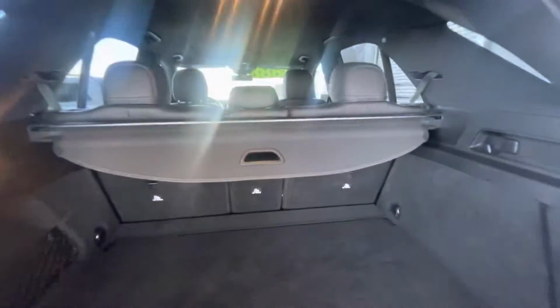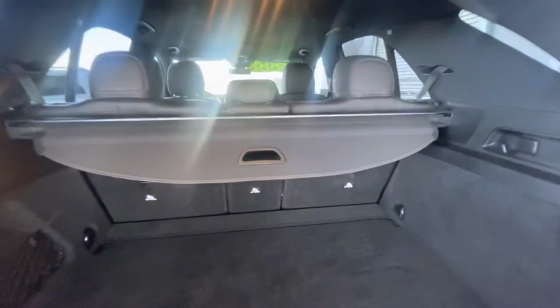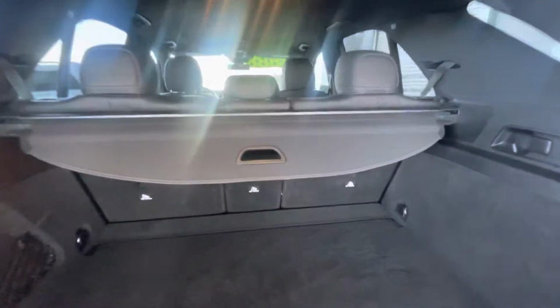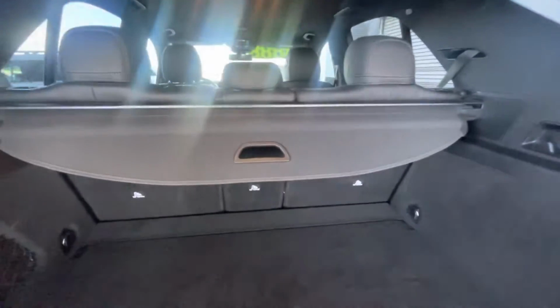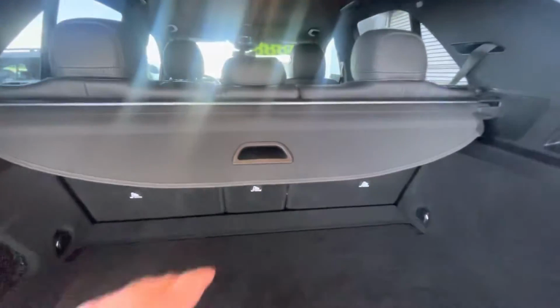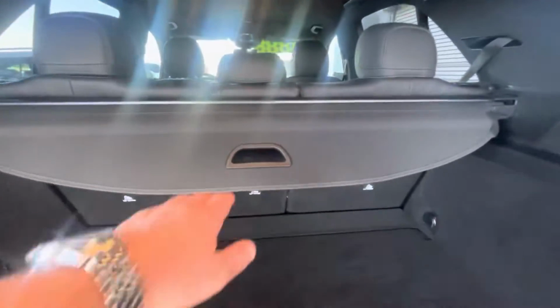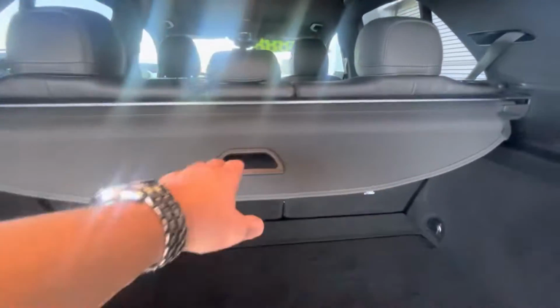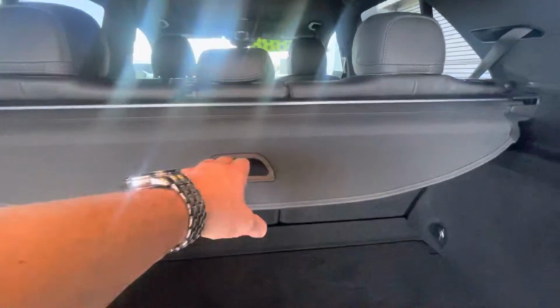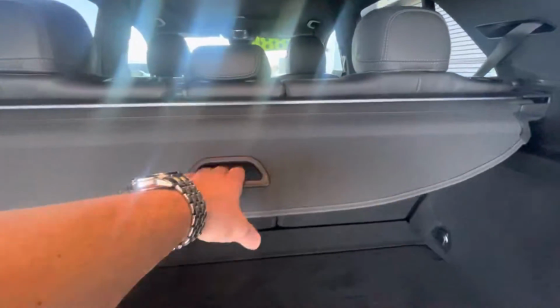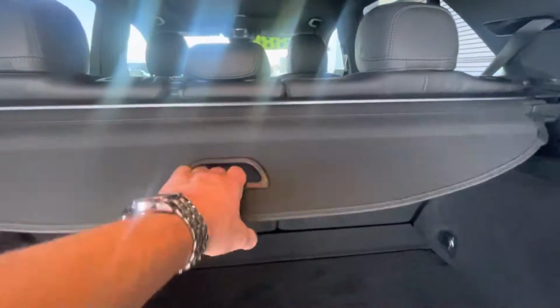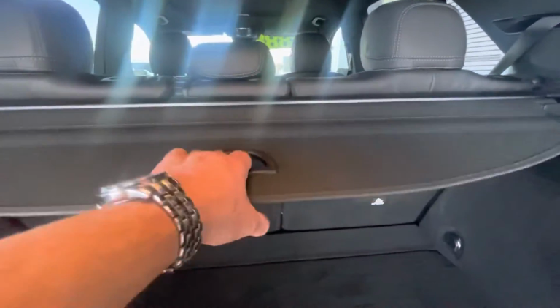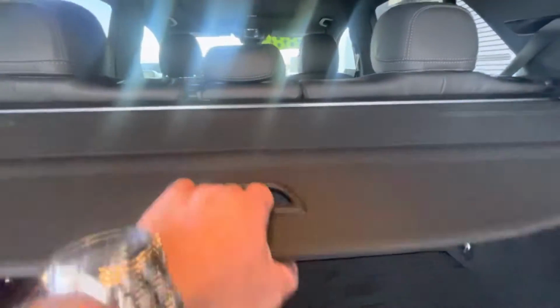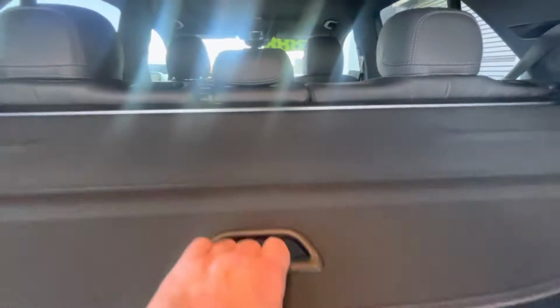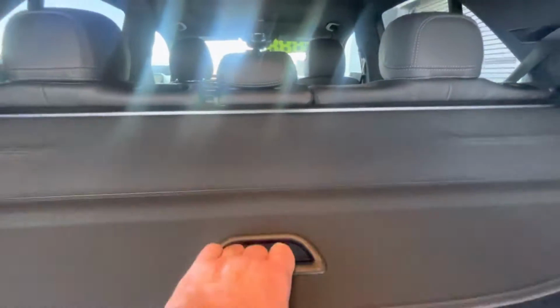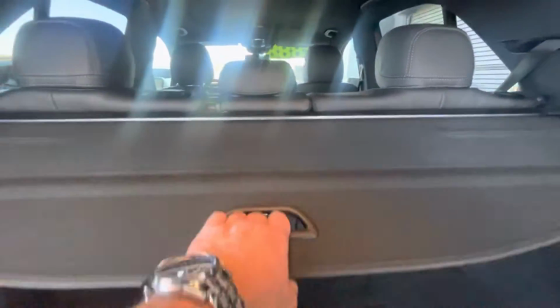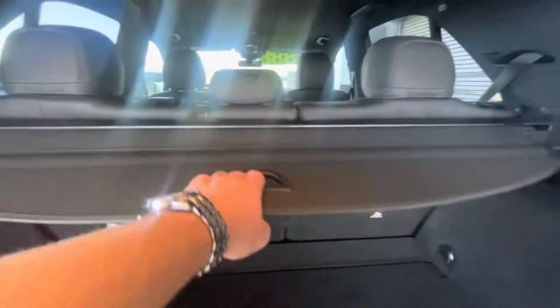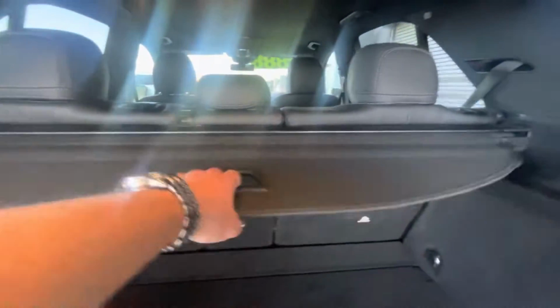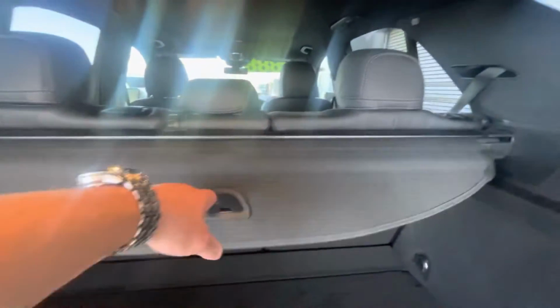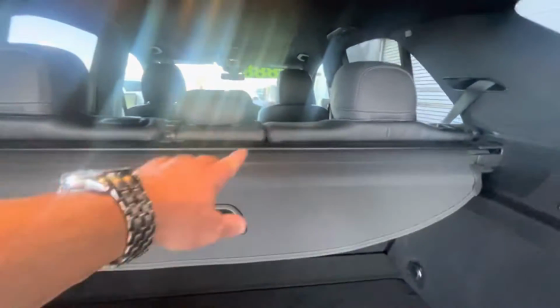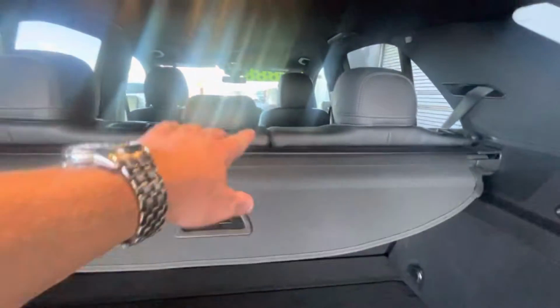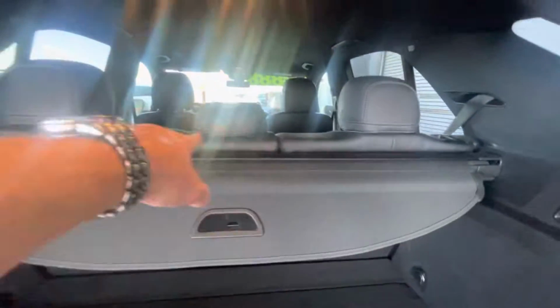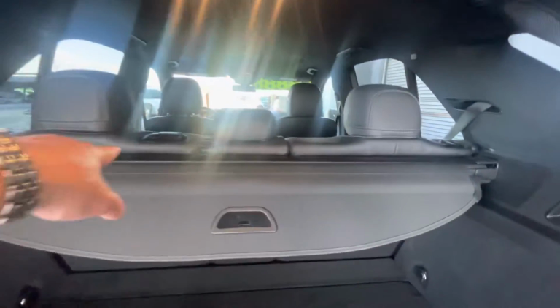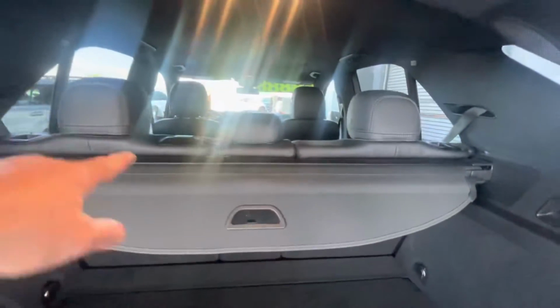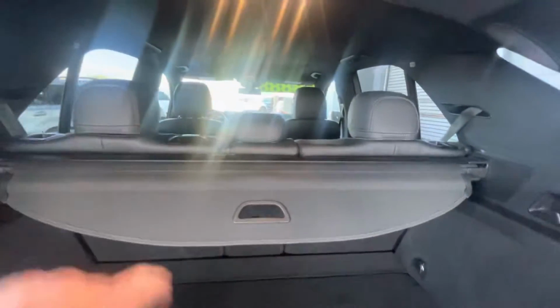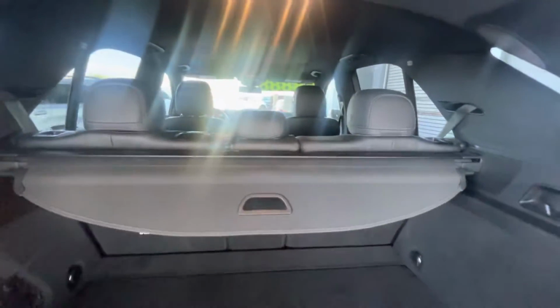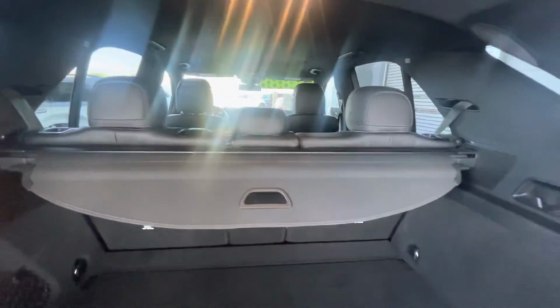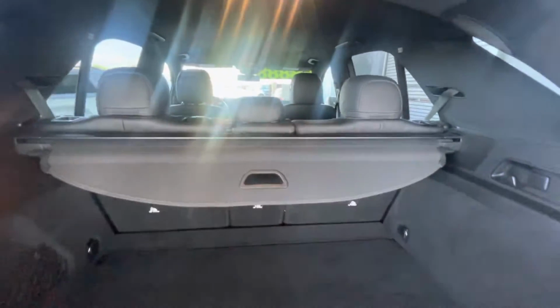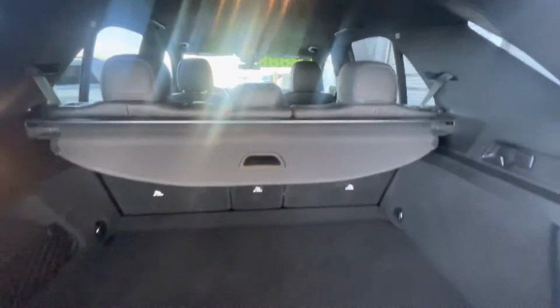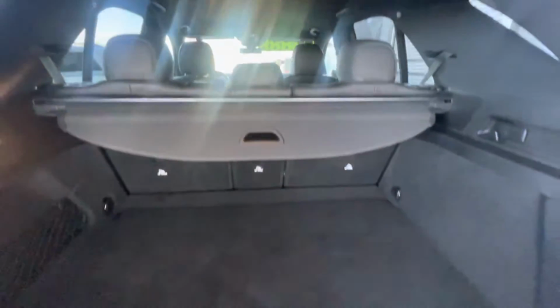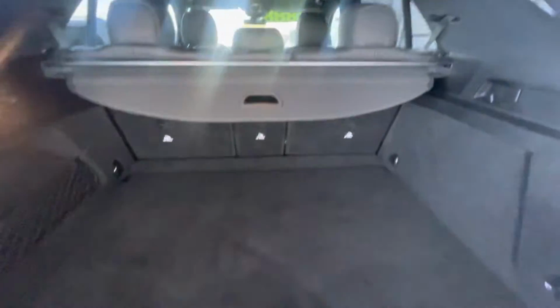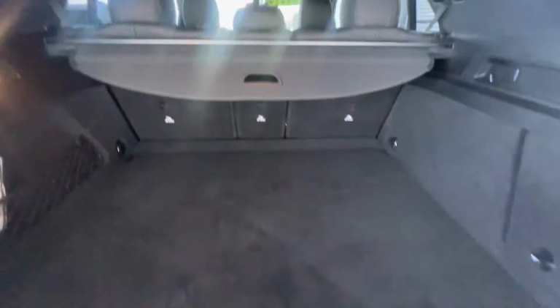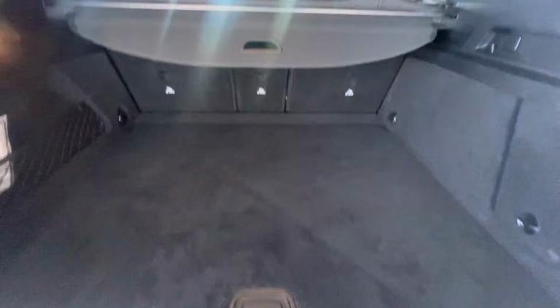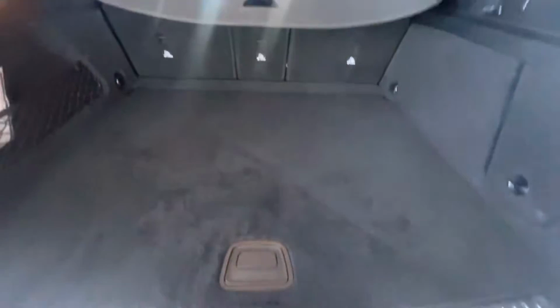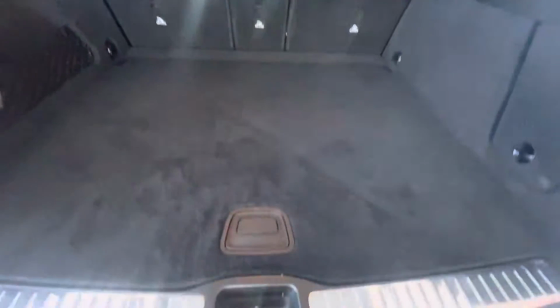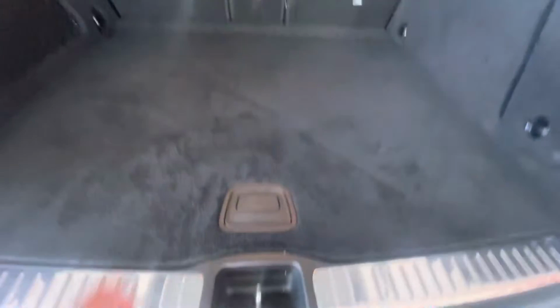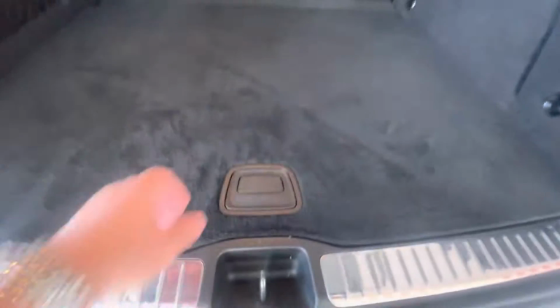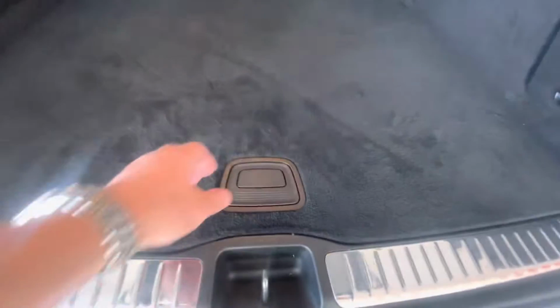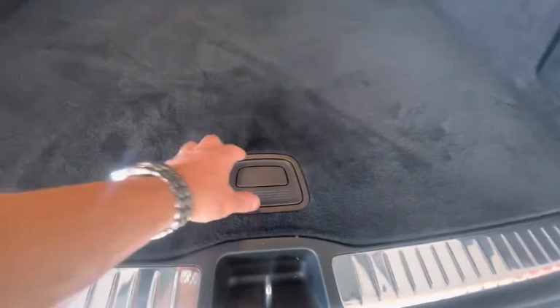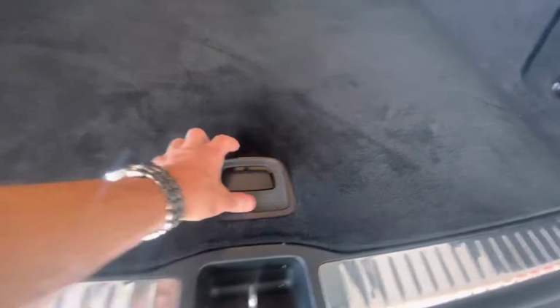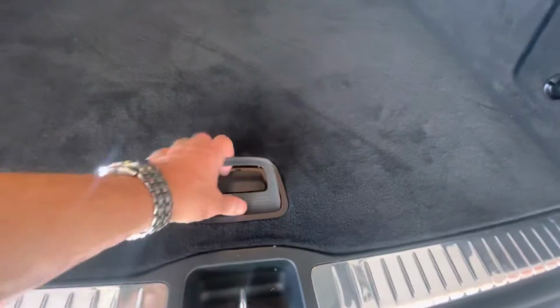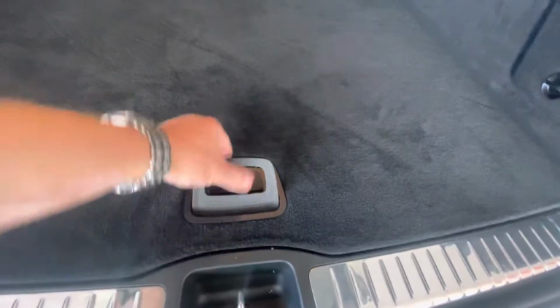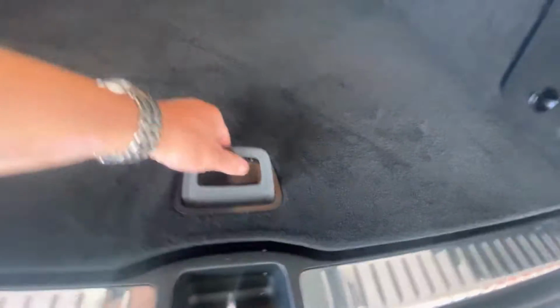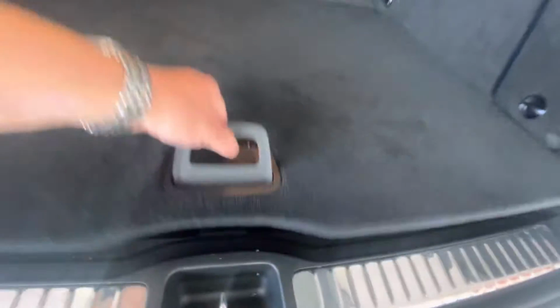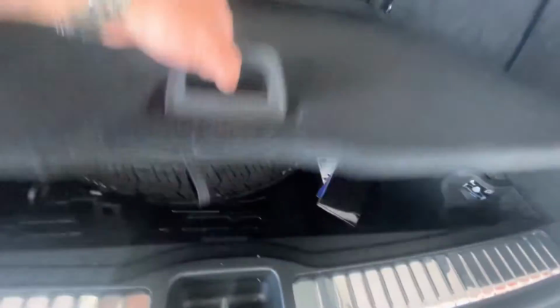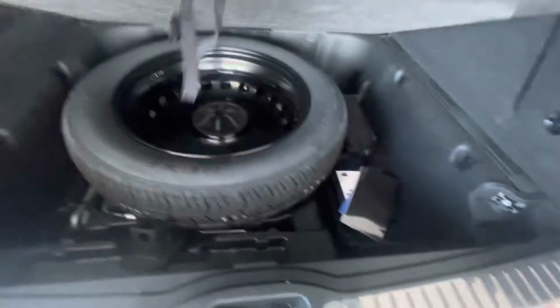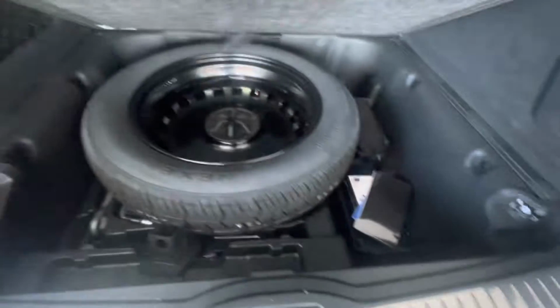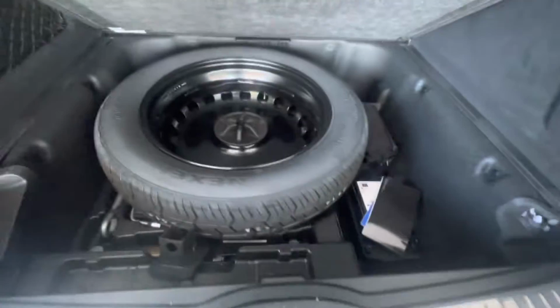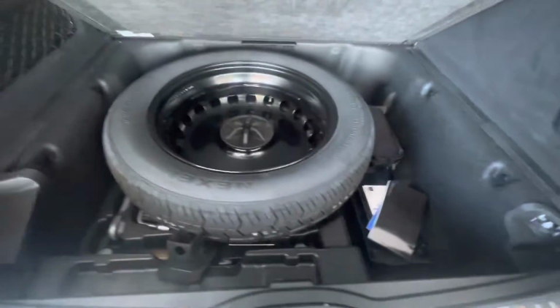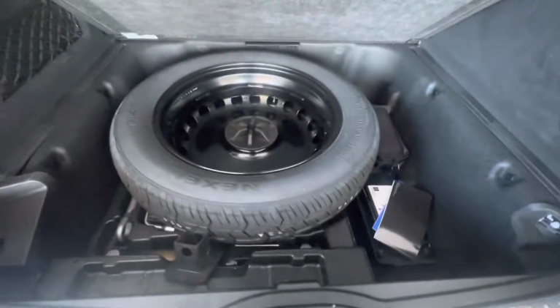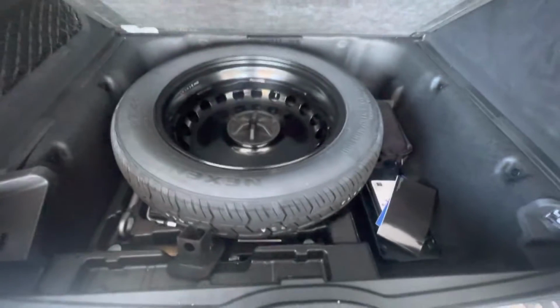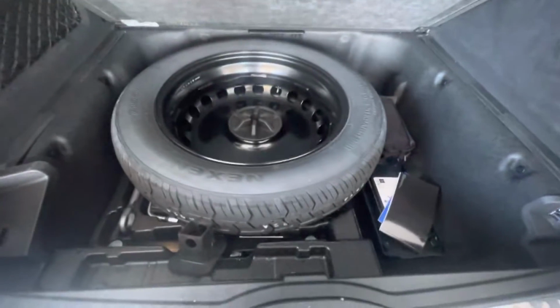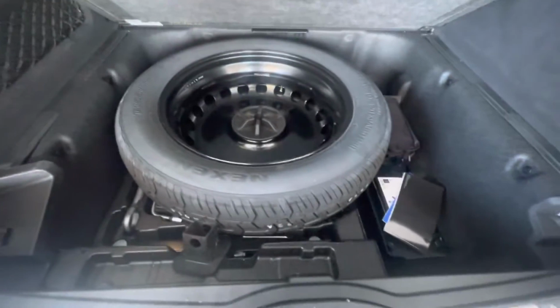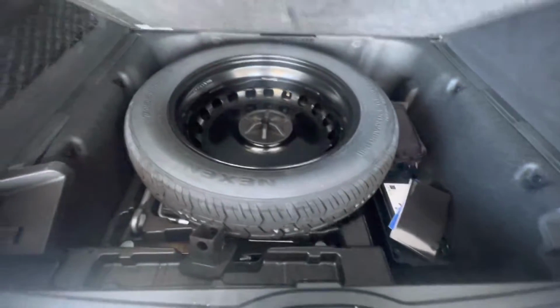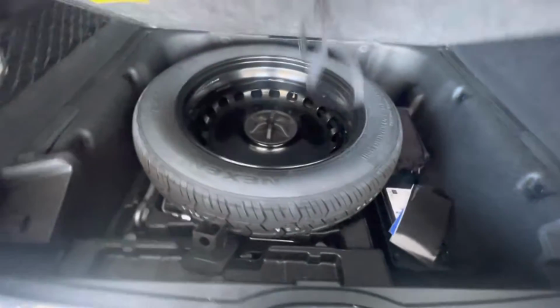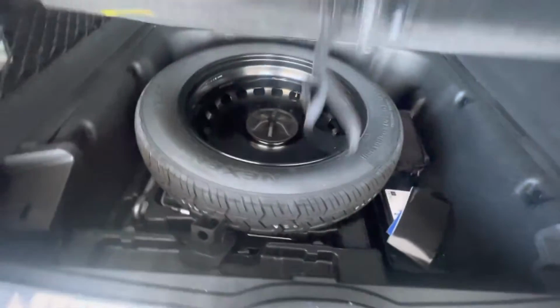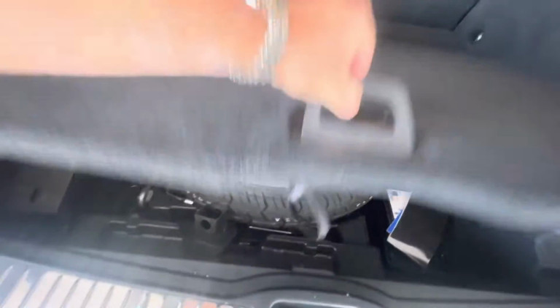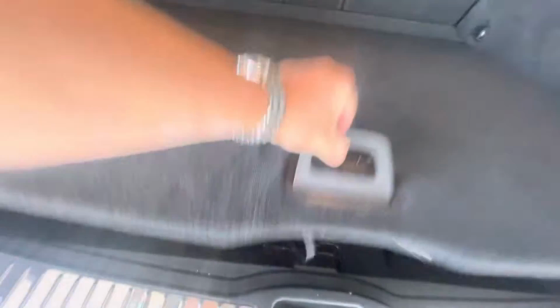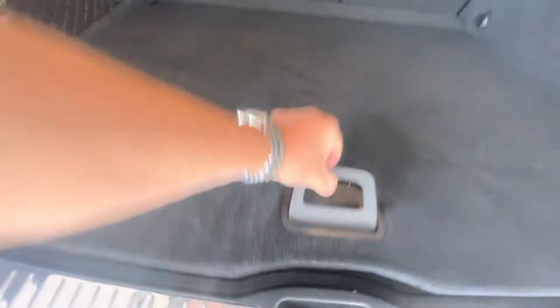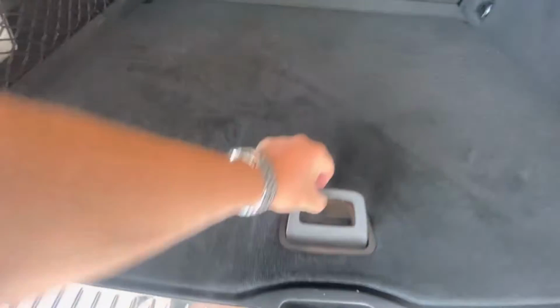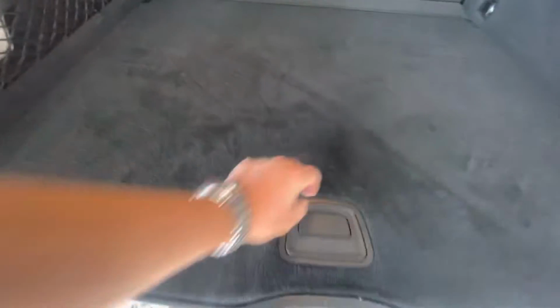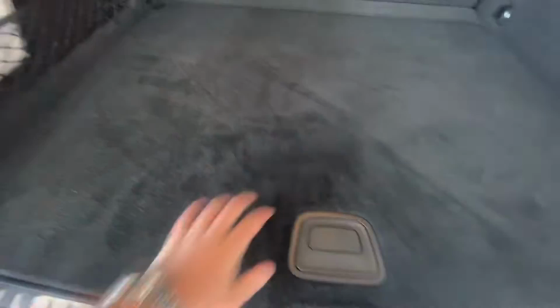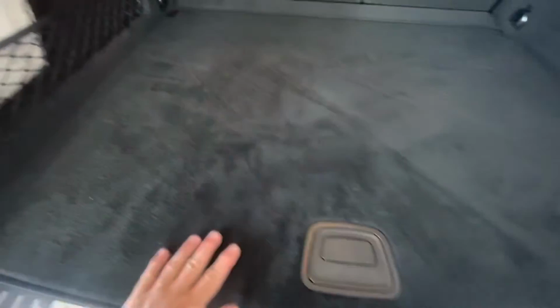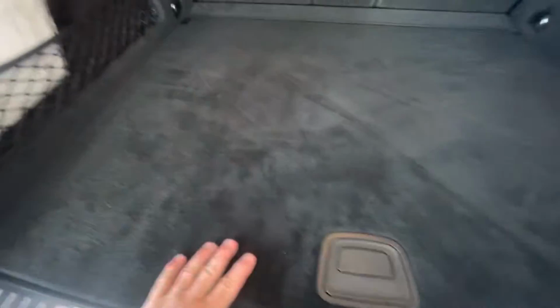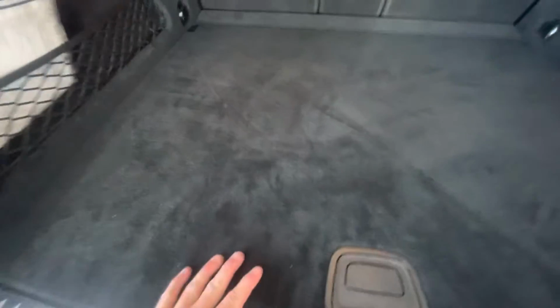Rear cargo cover, second row seats fold down, and you do have a spare tire under there.